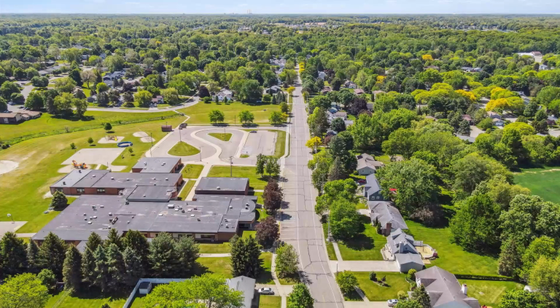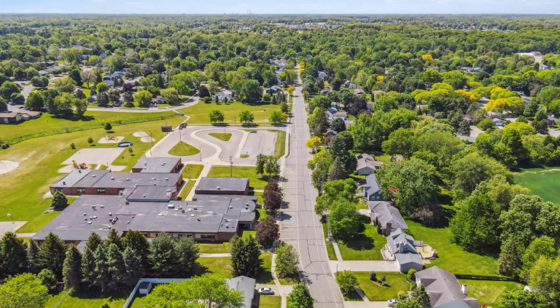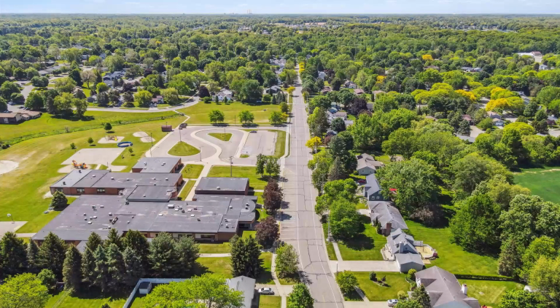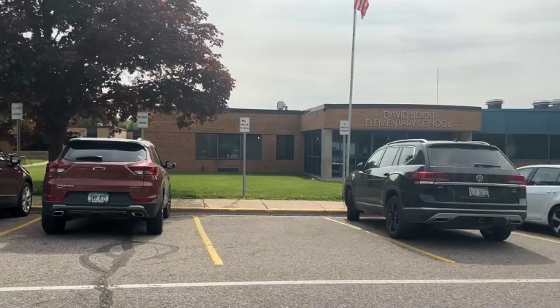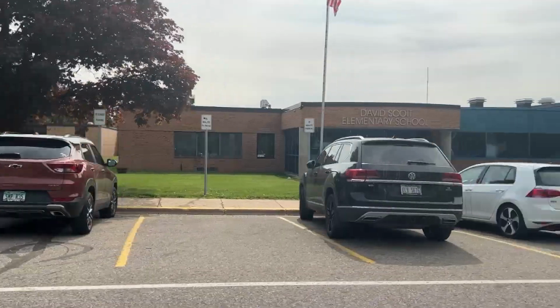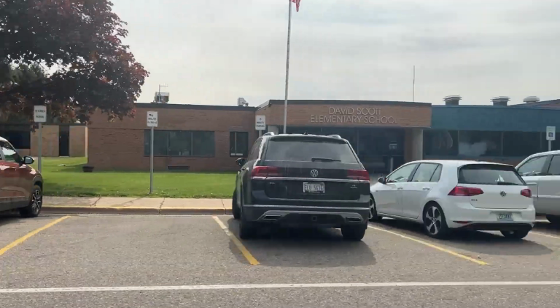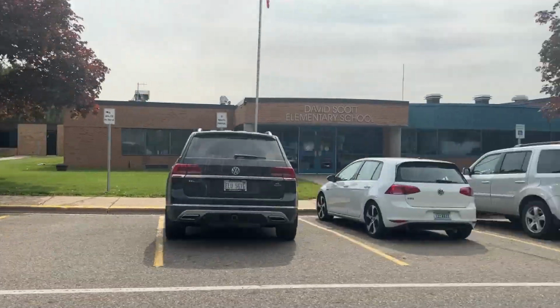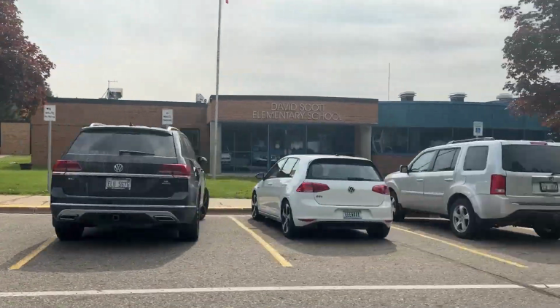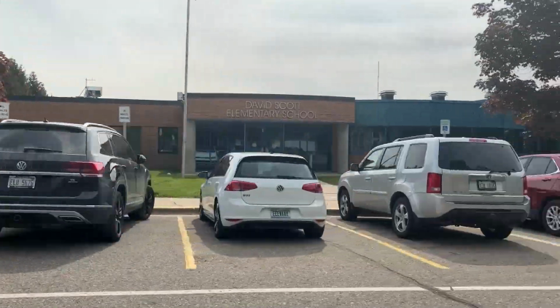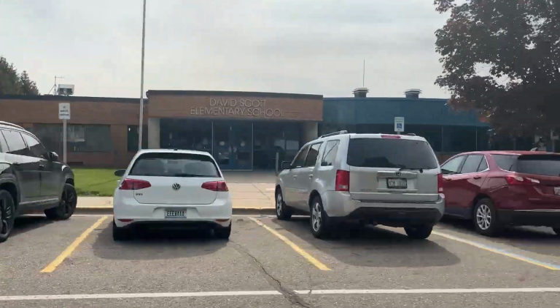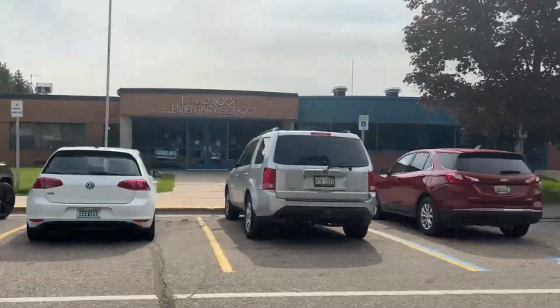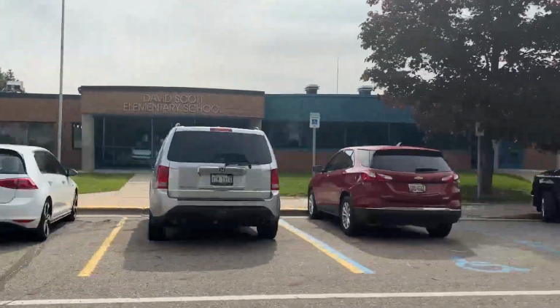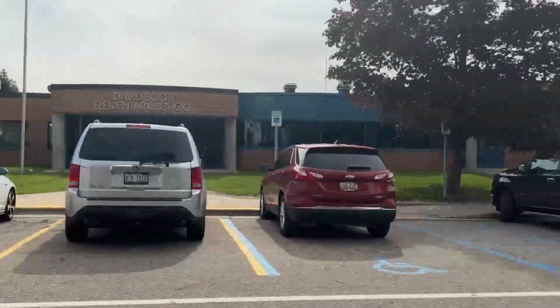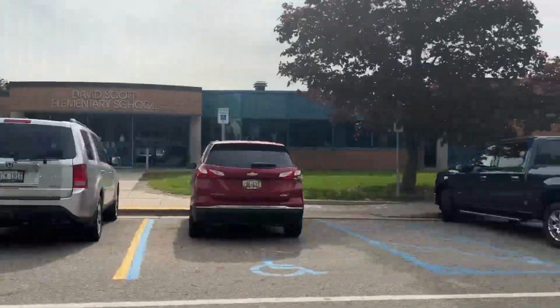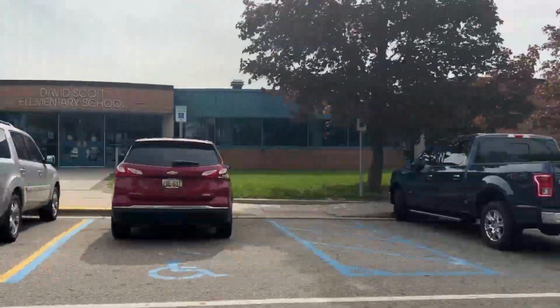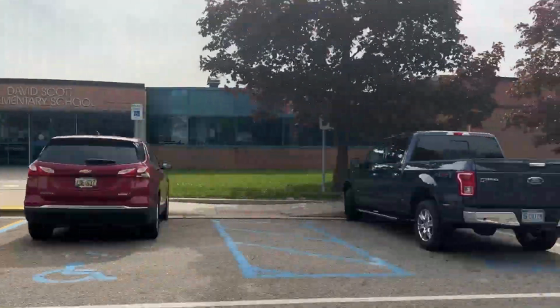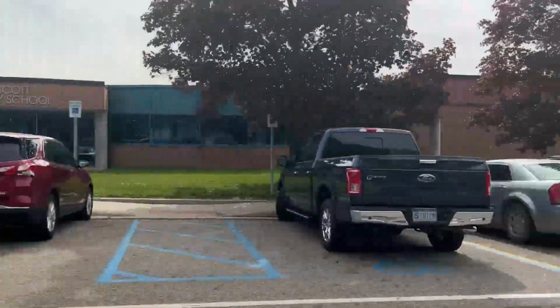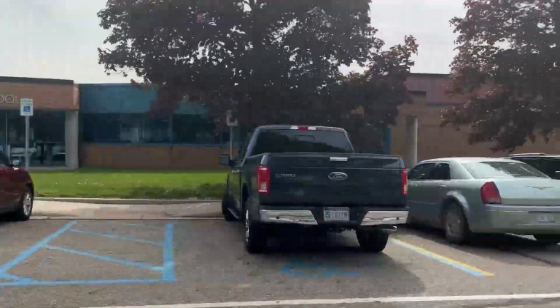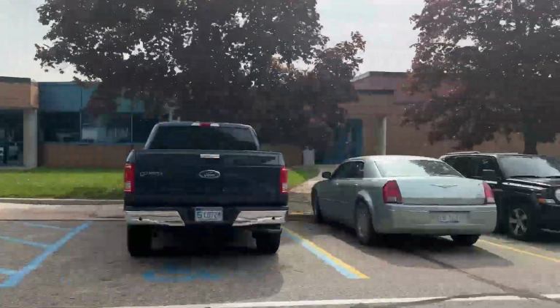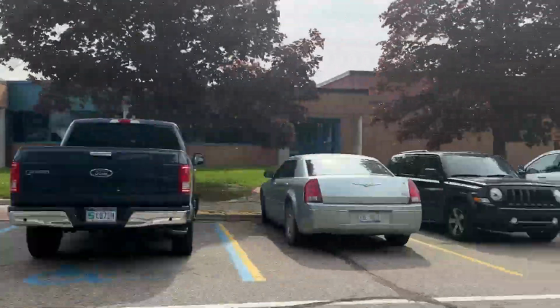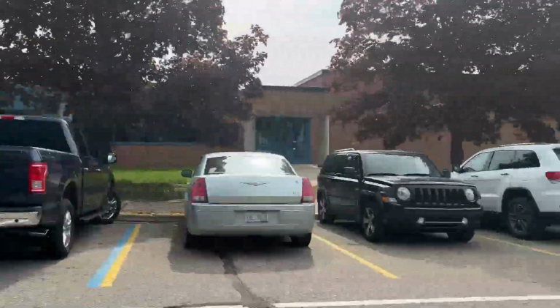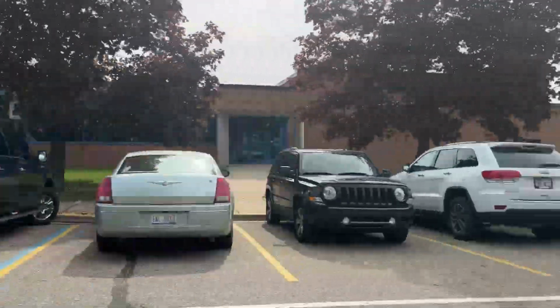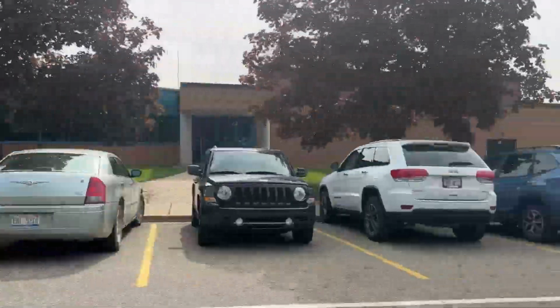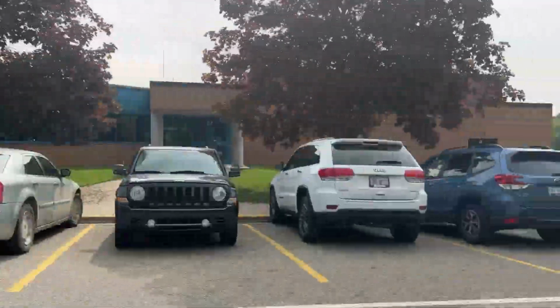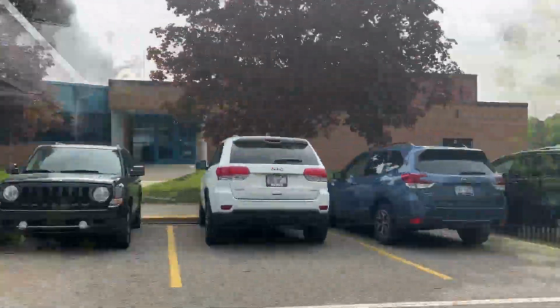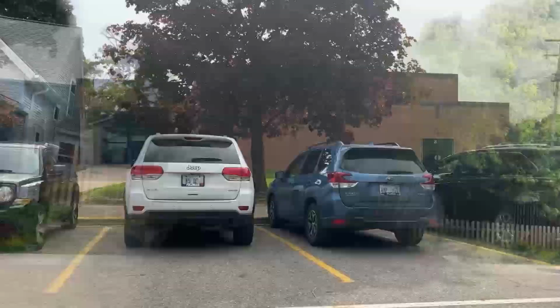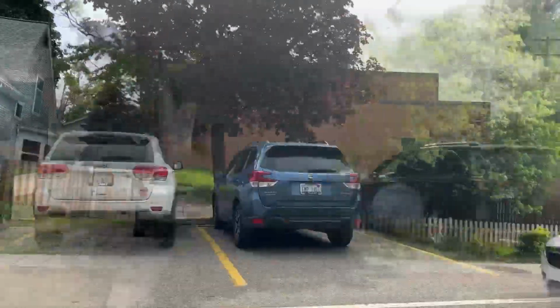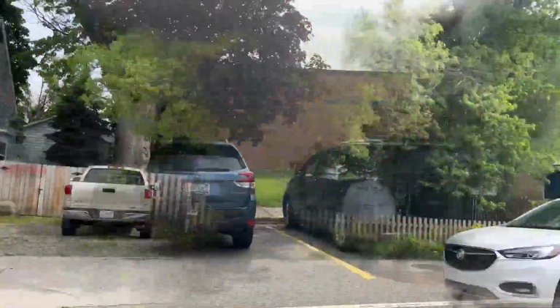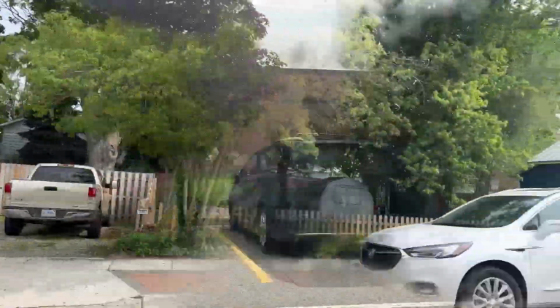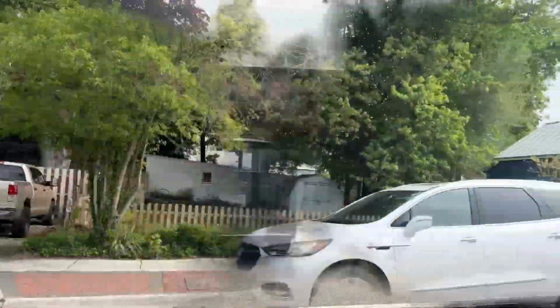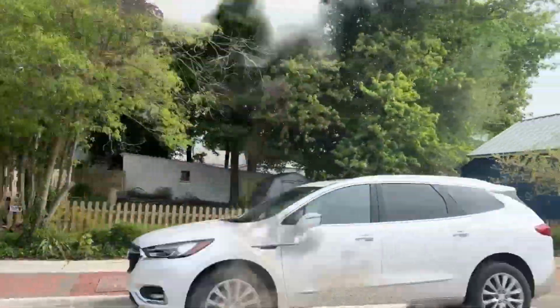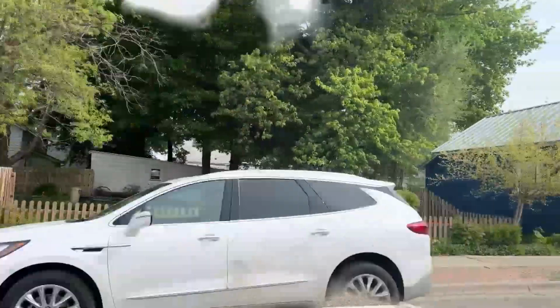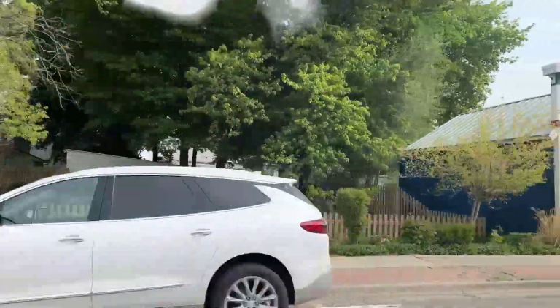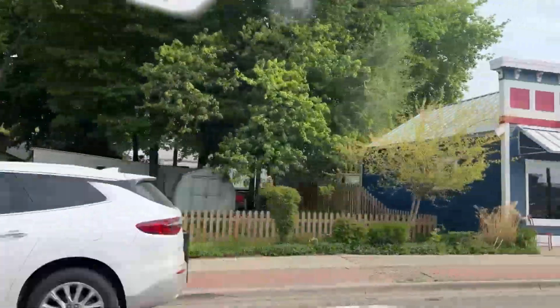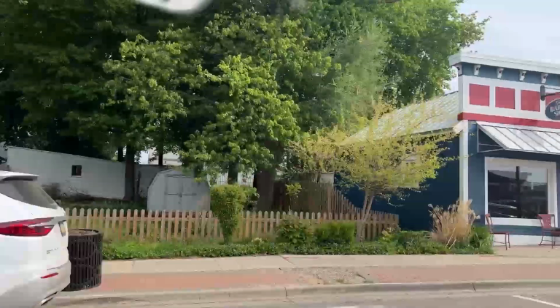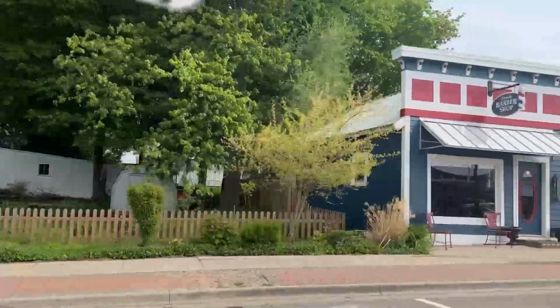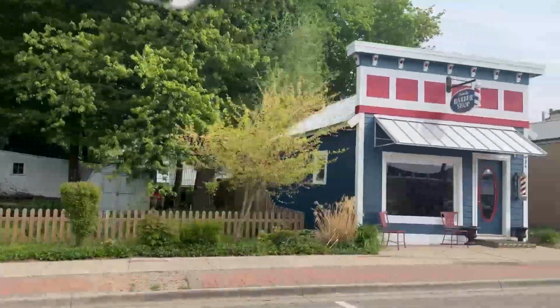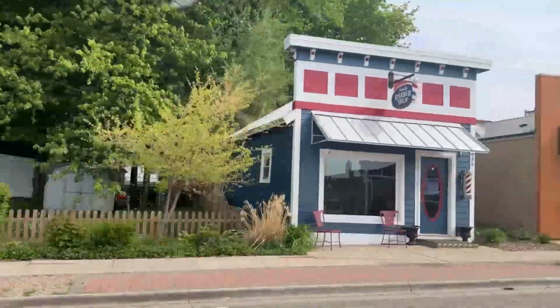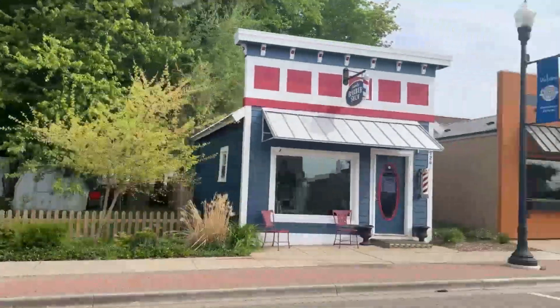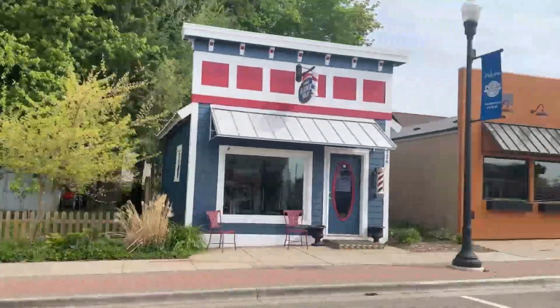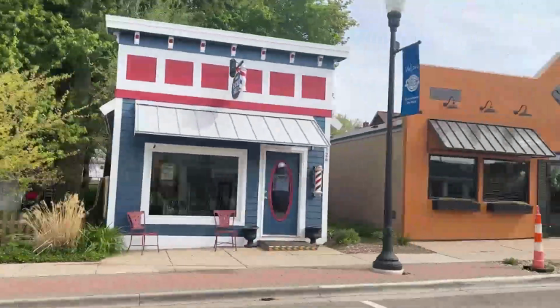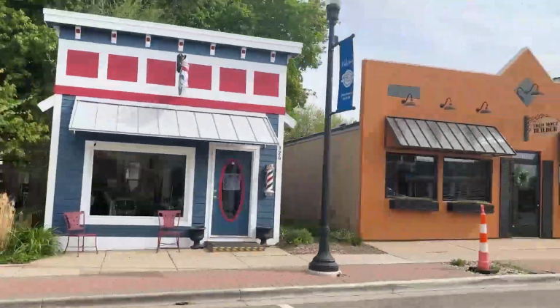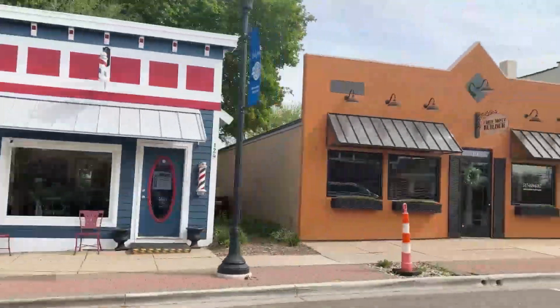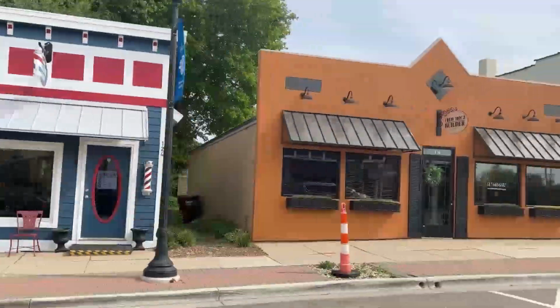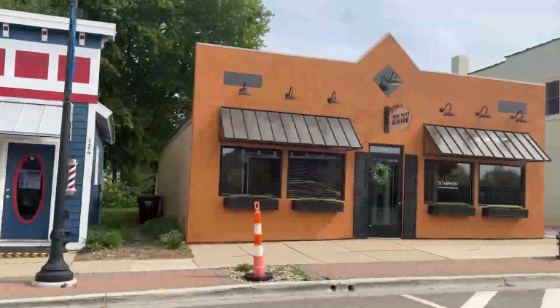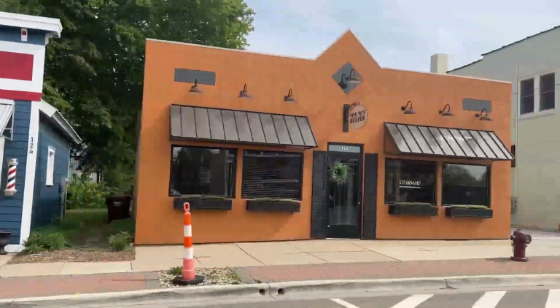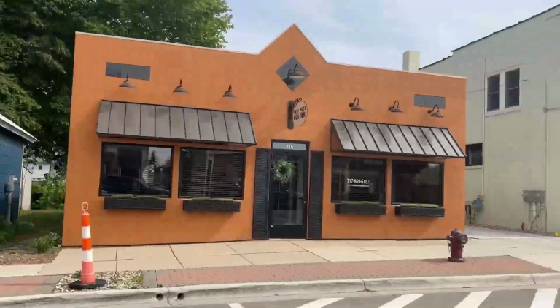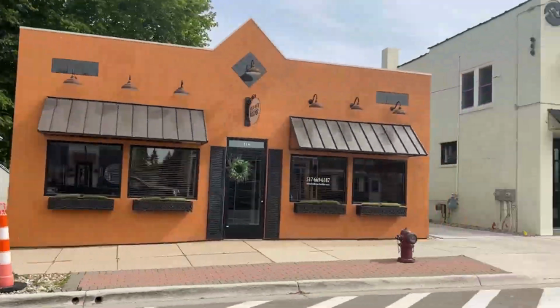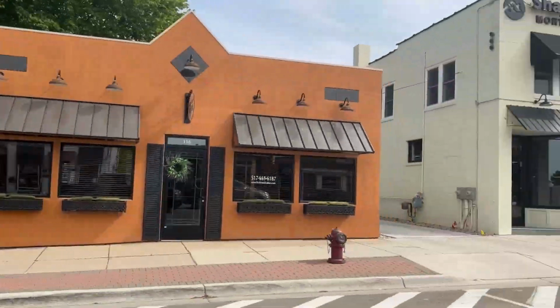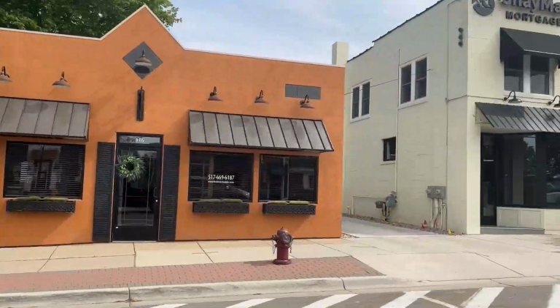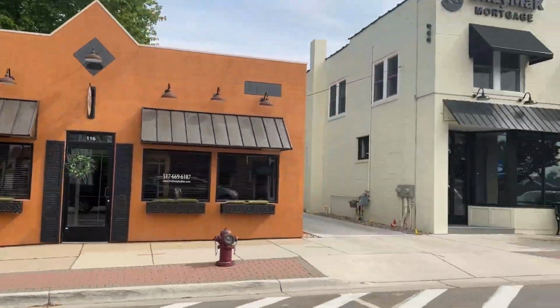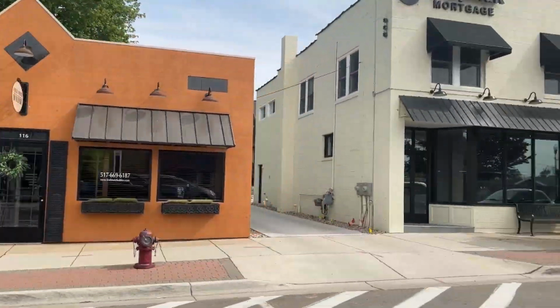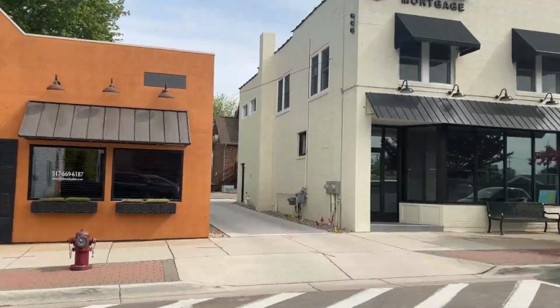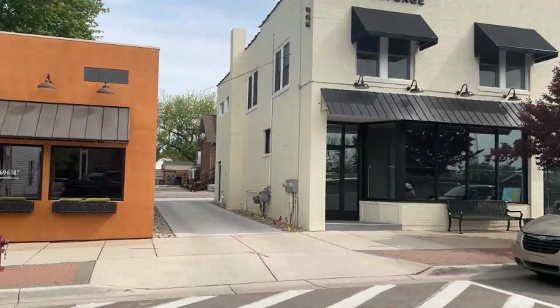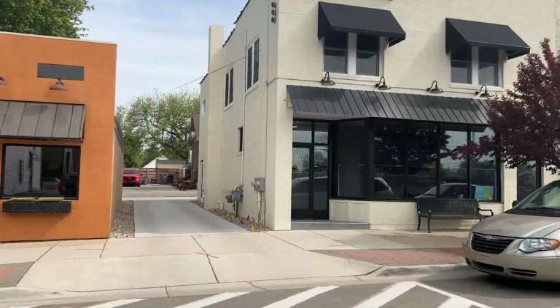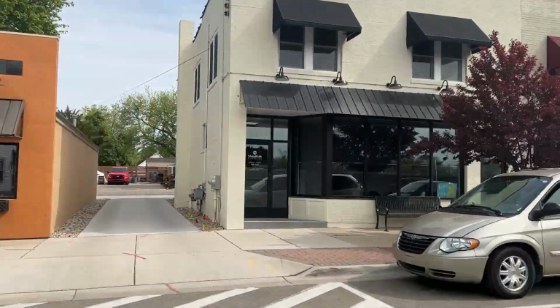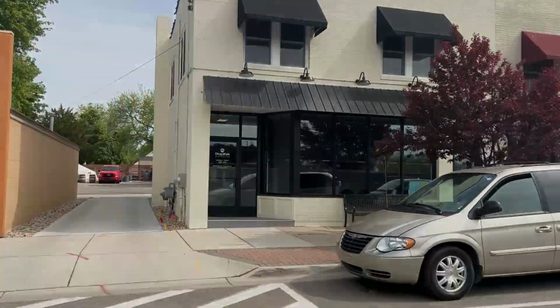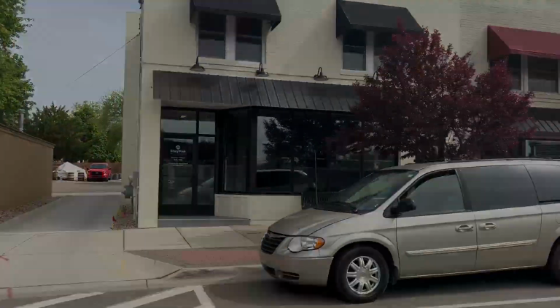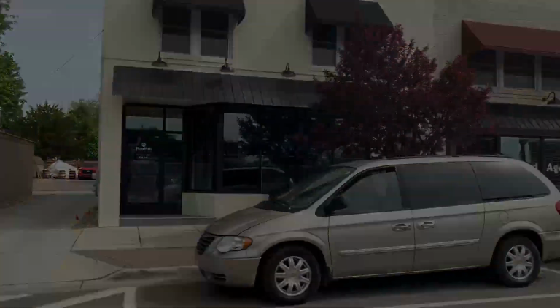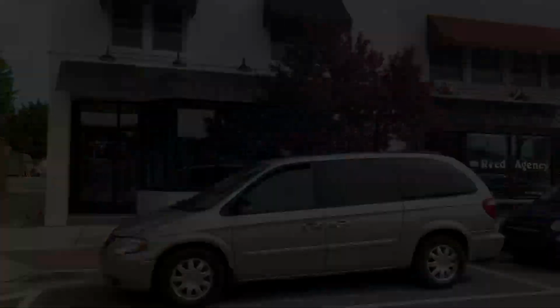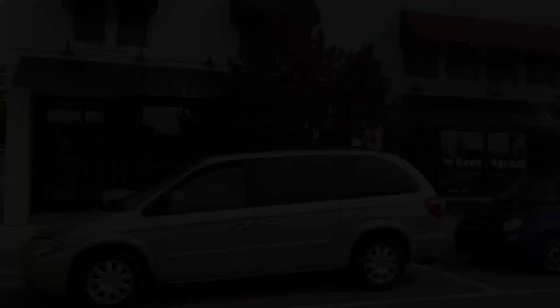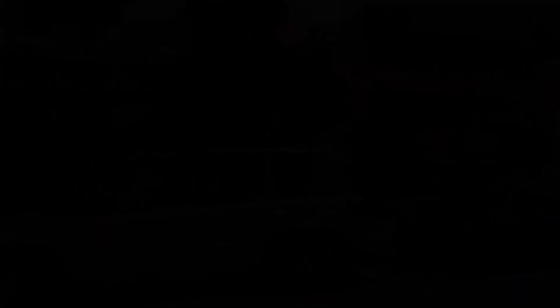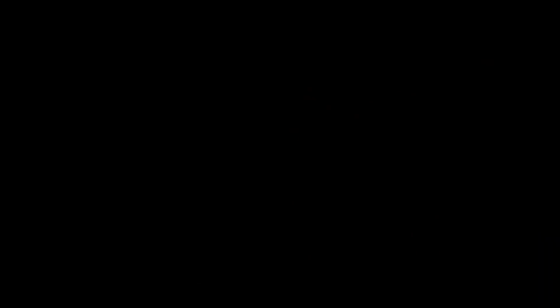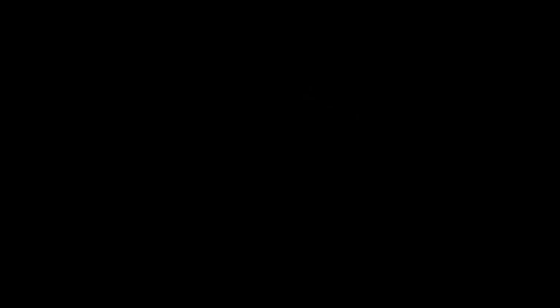Close to the schools. Walking distance to downtown DeWitt.